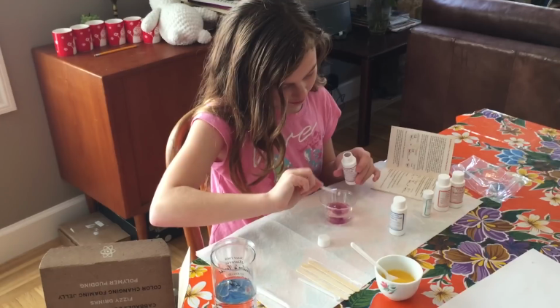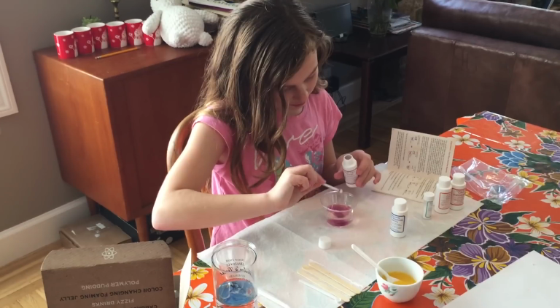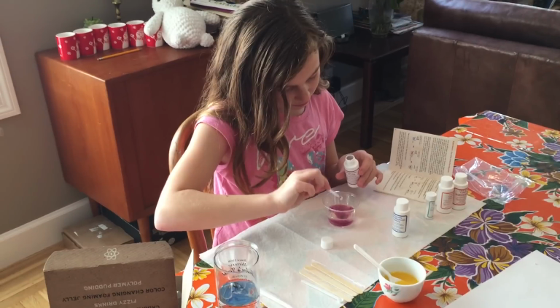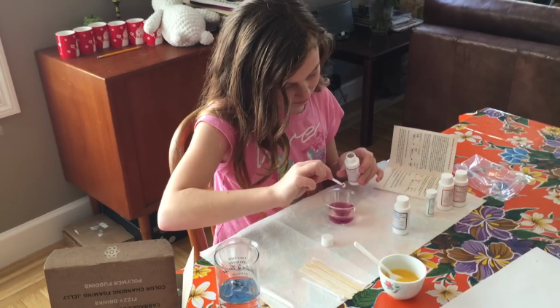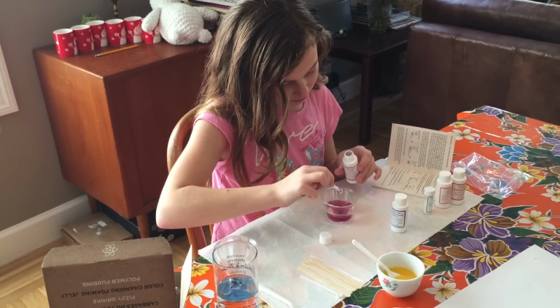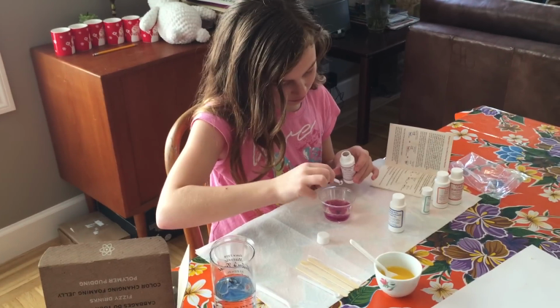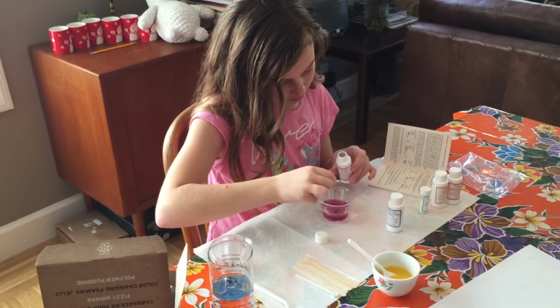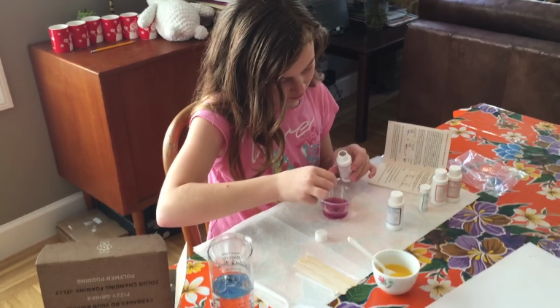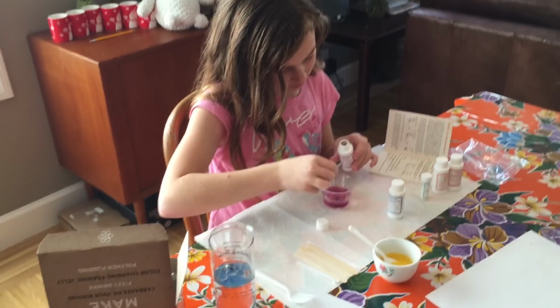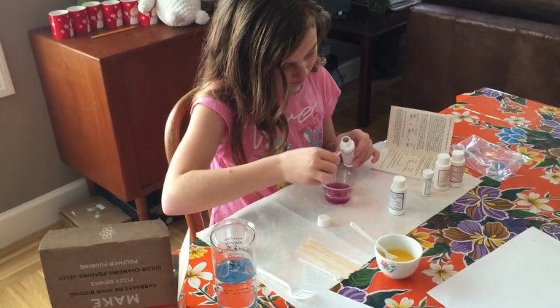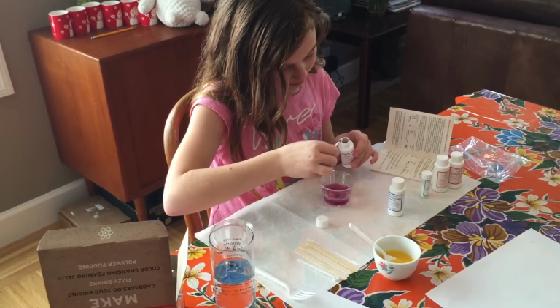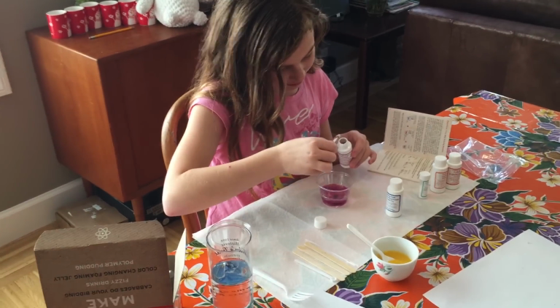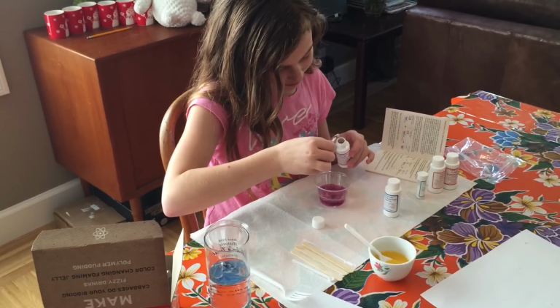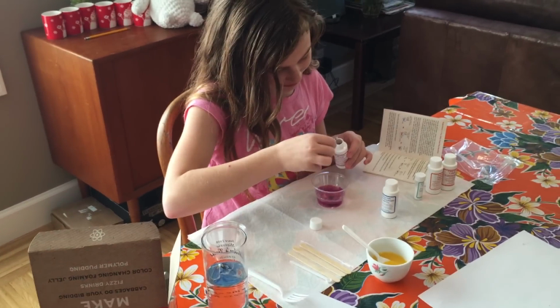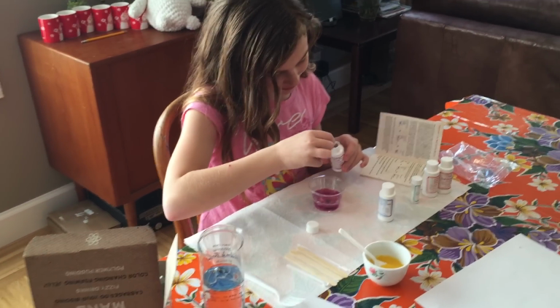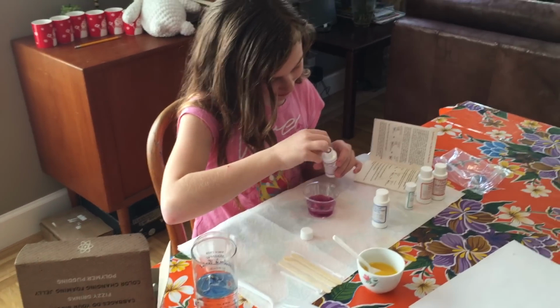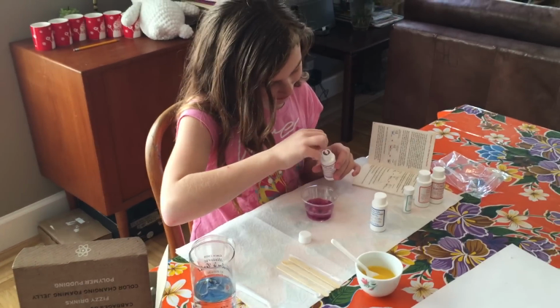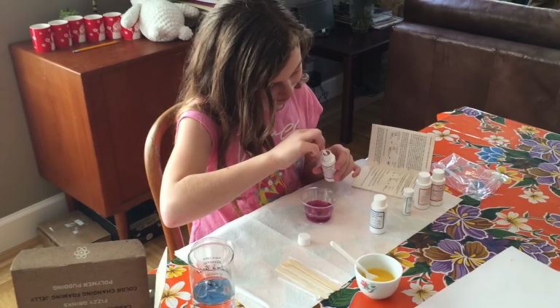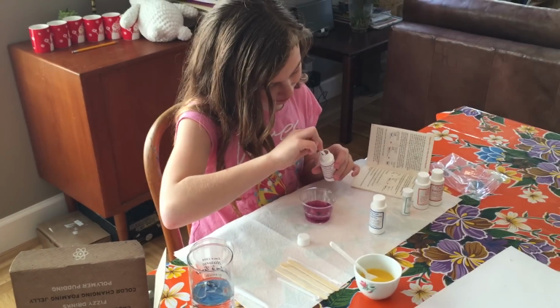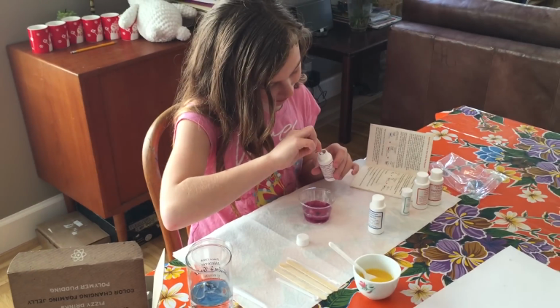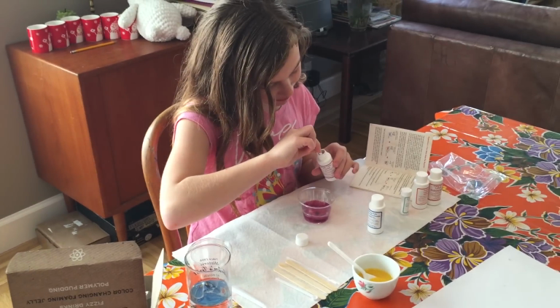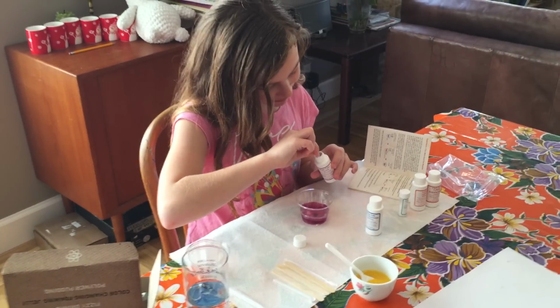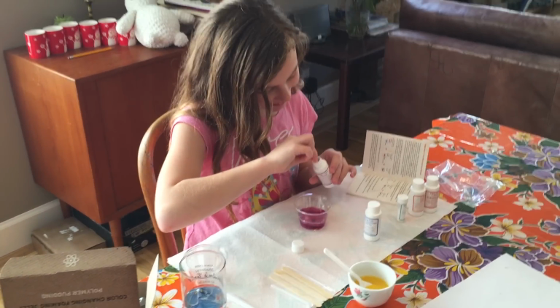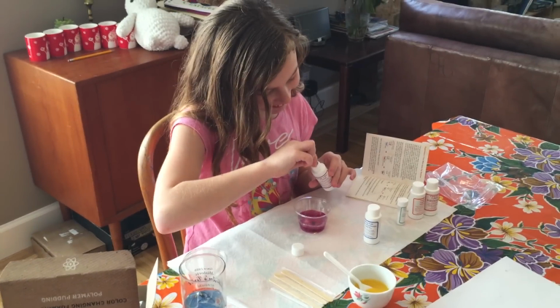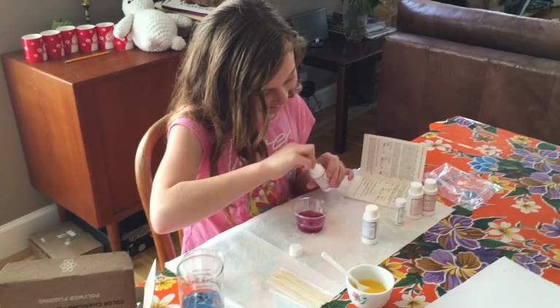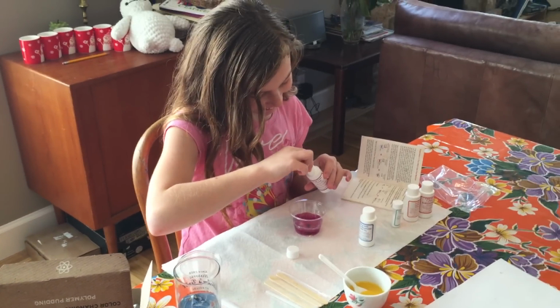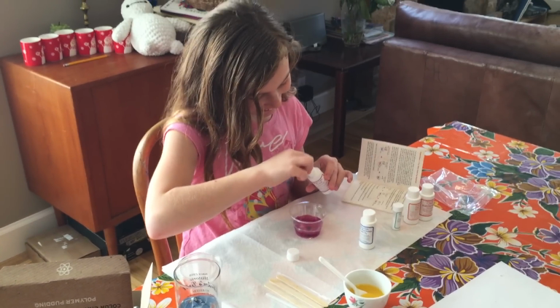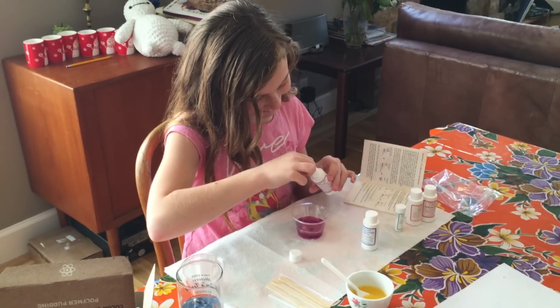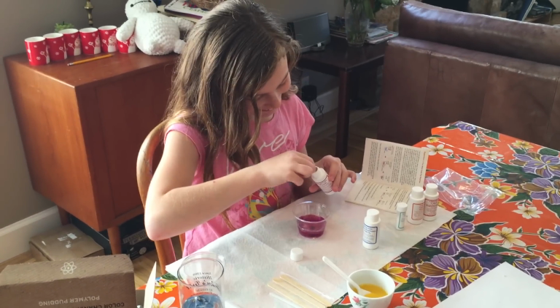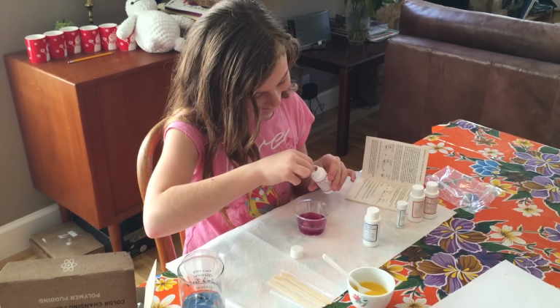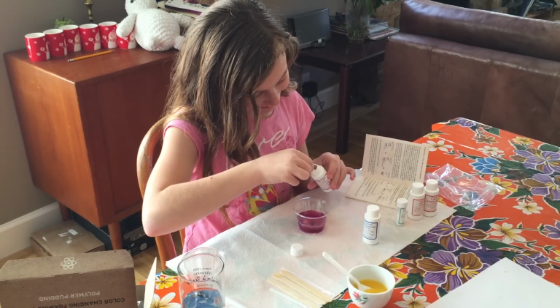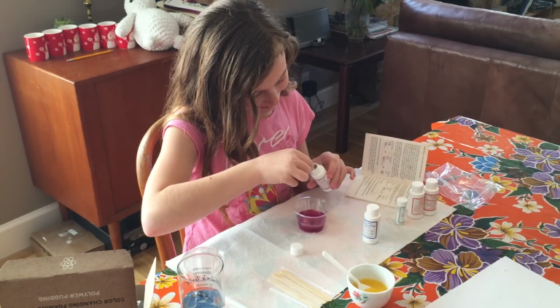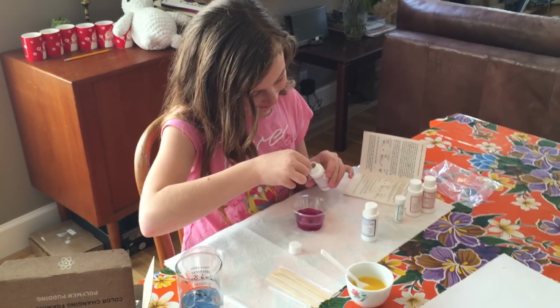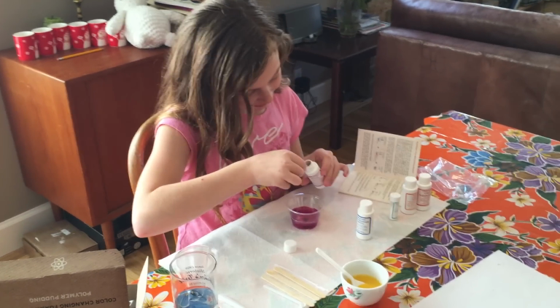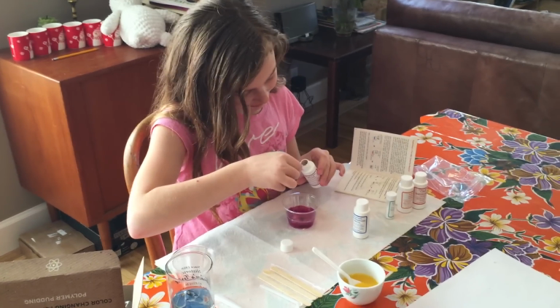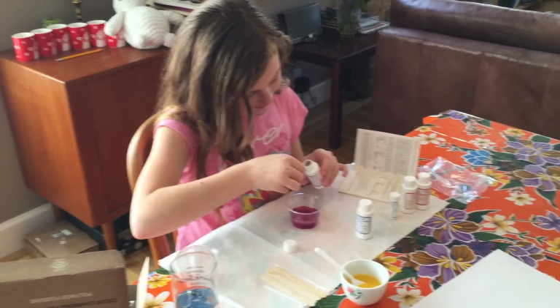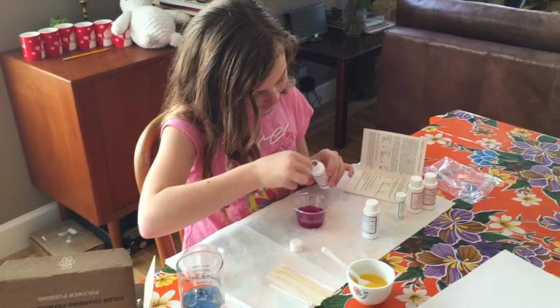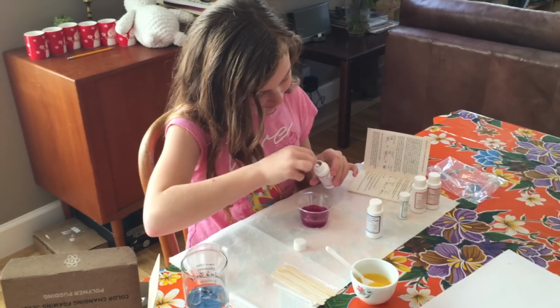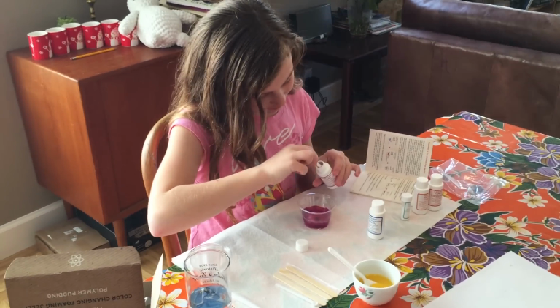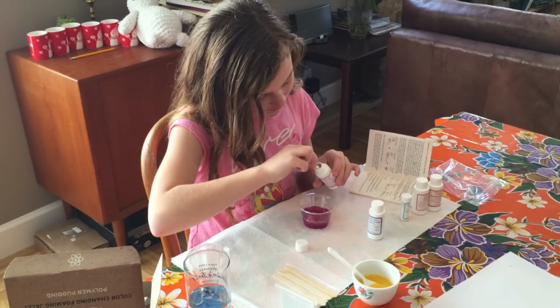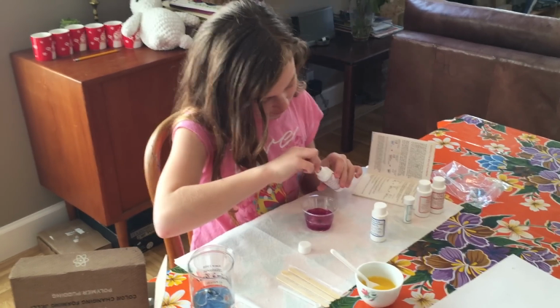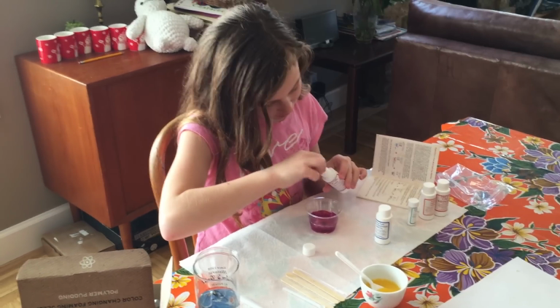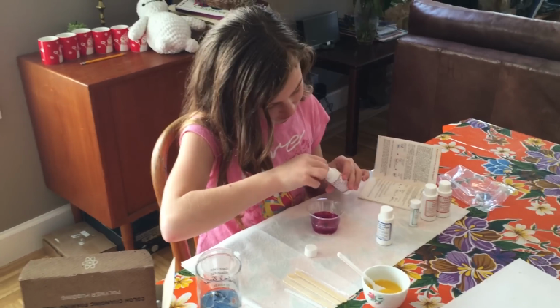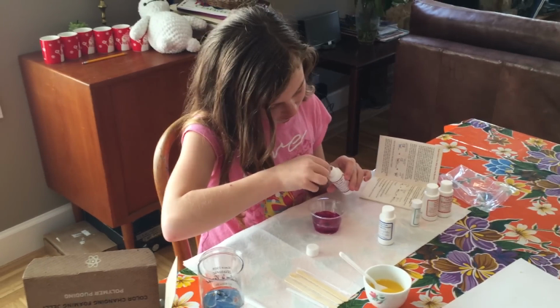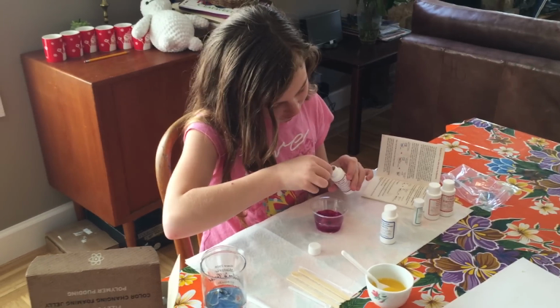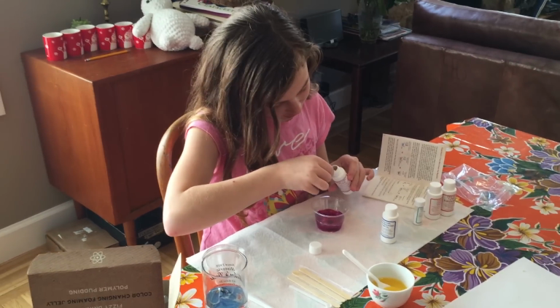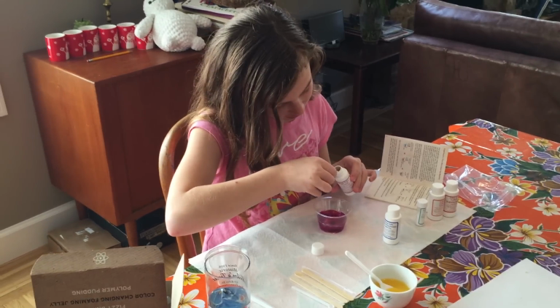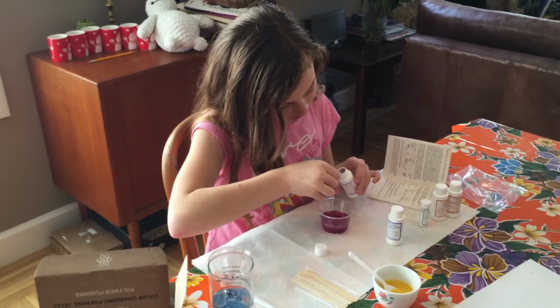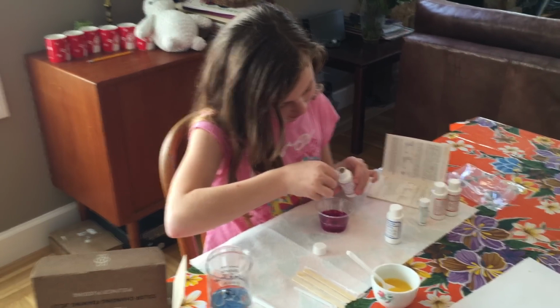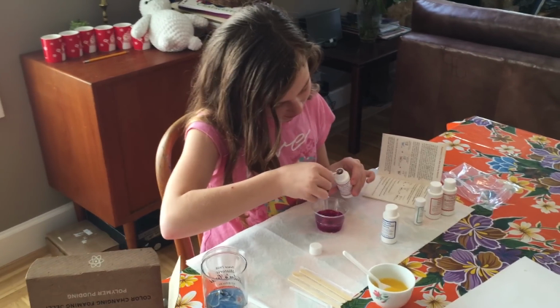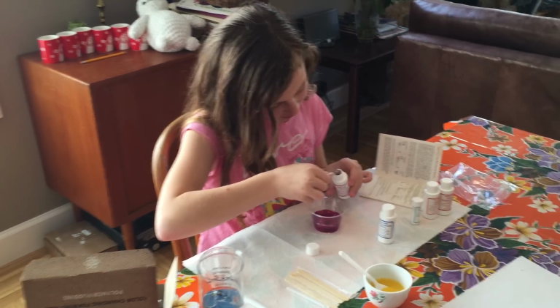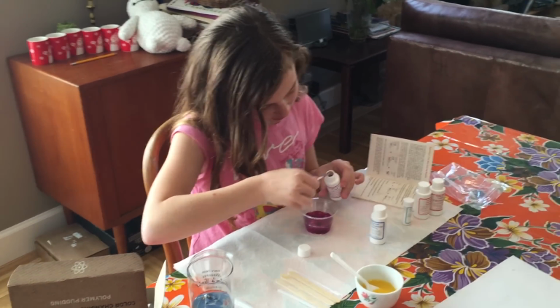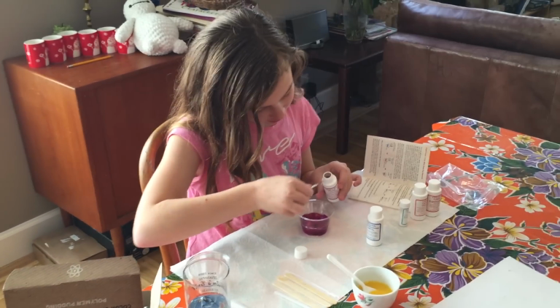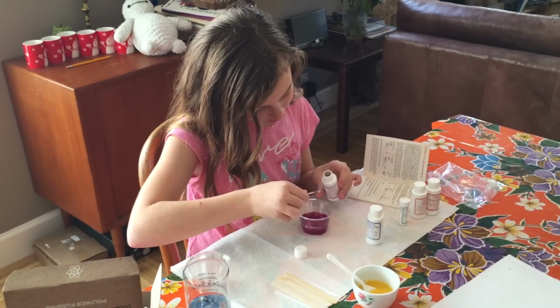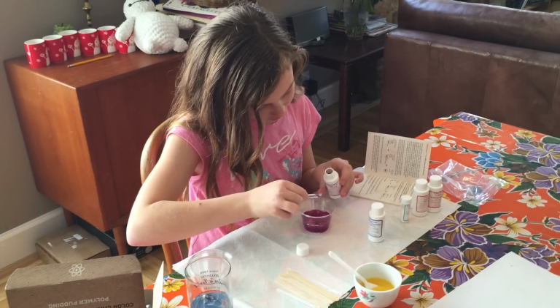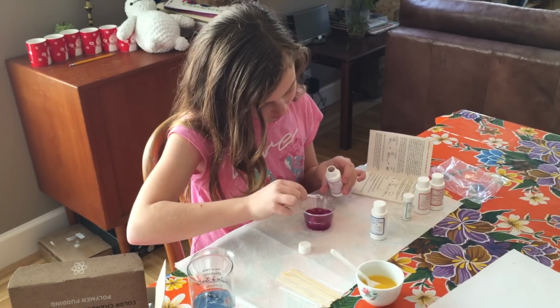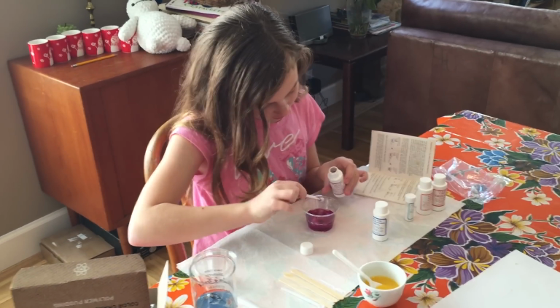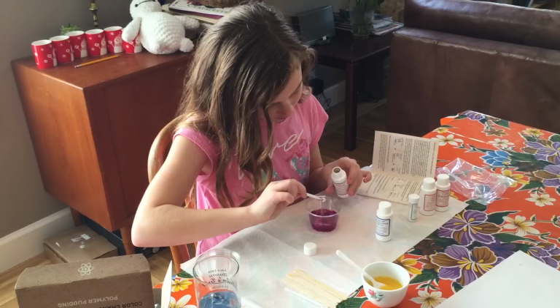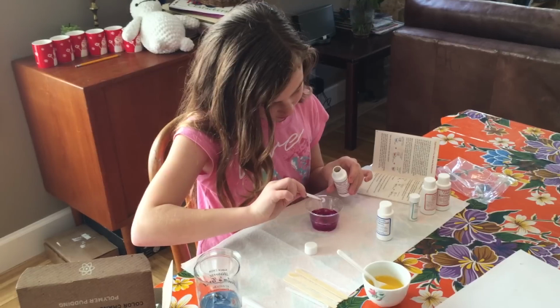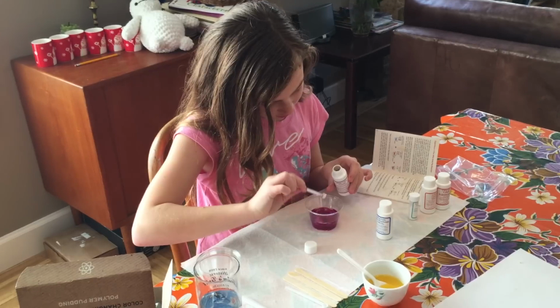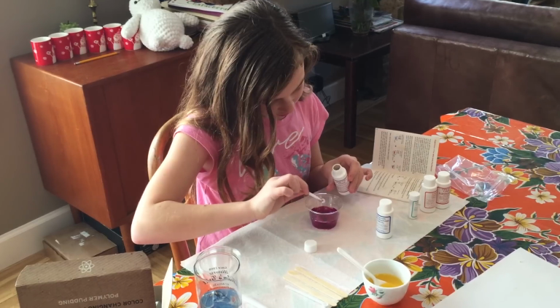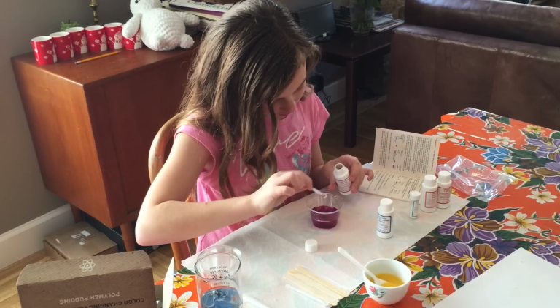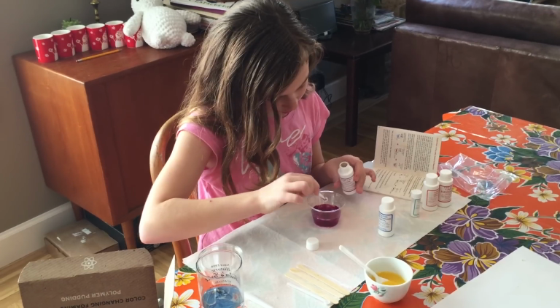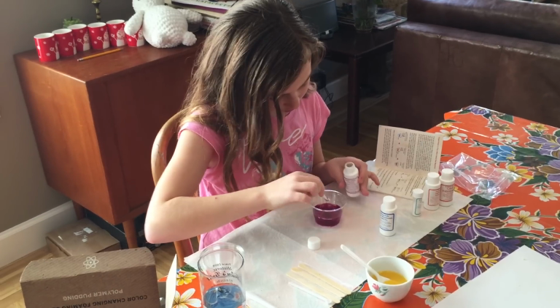Put it in then. Oh — purple! Purple. Purple. This looks so good. Okay, you got that.